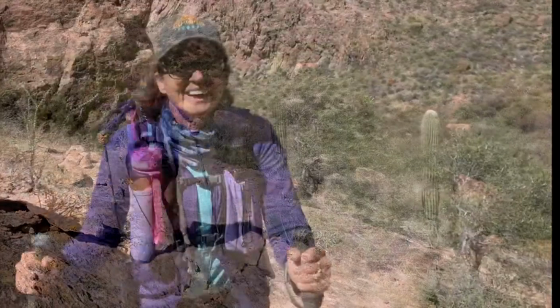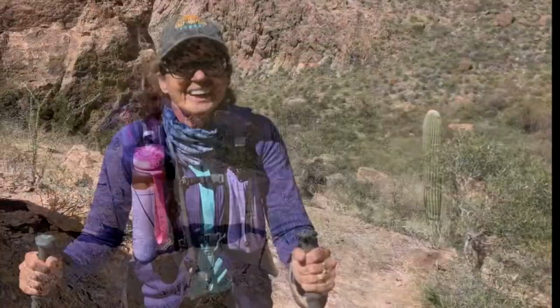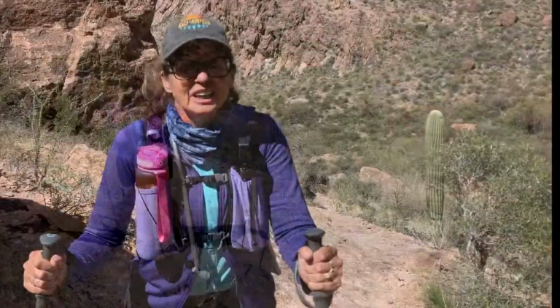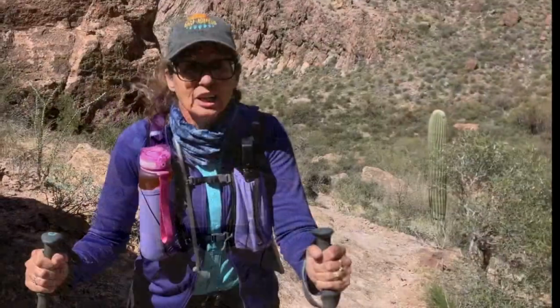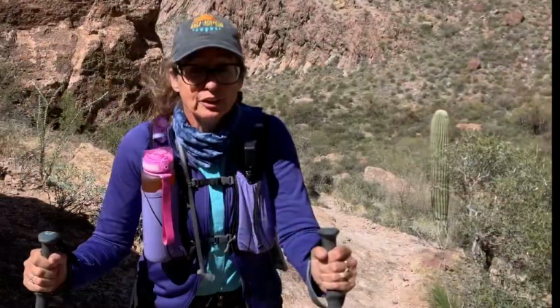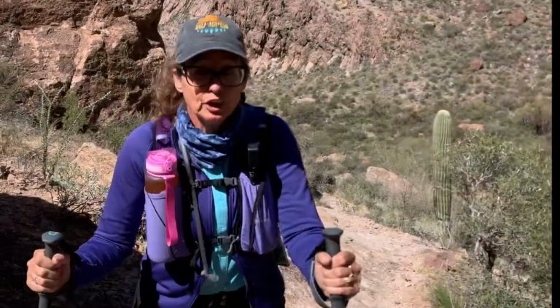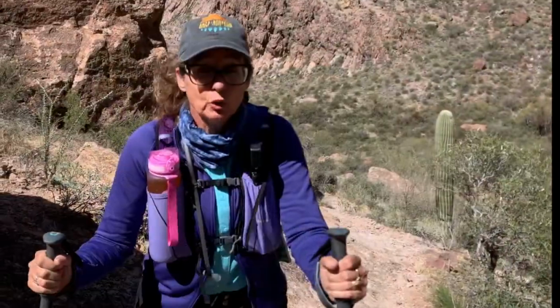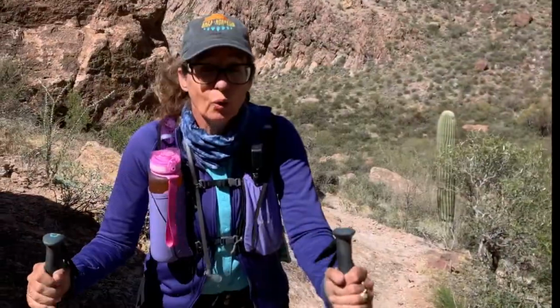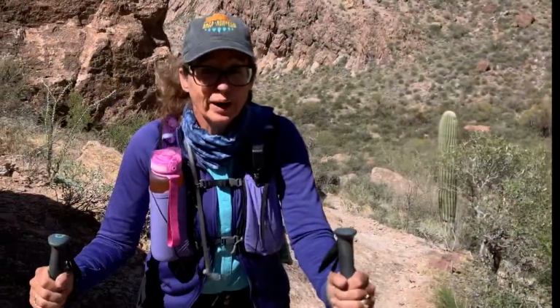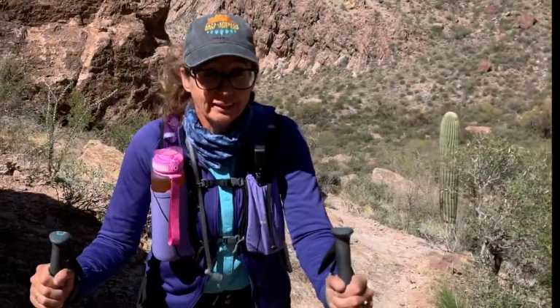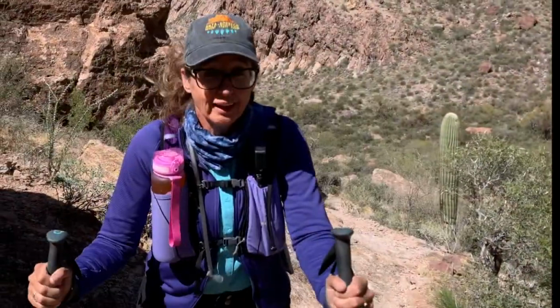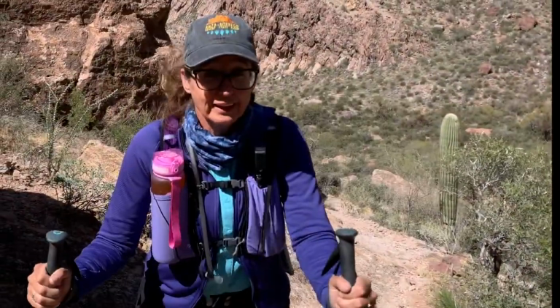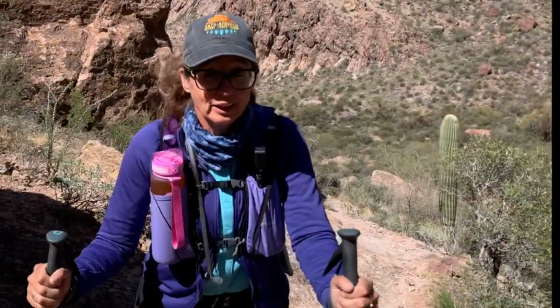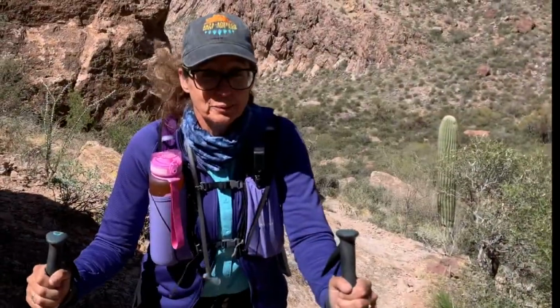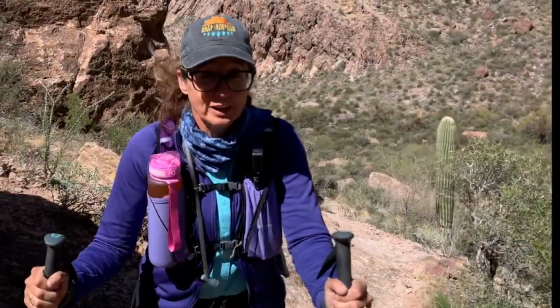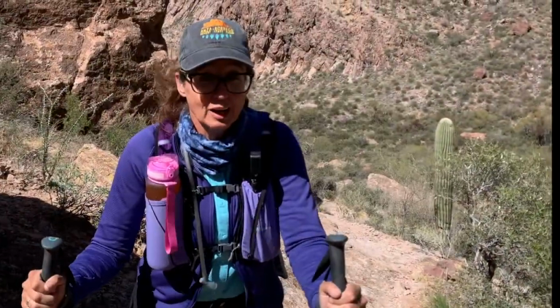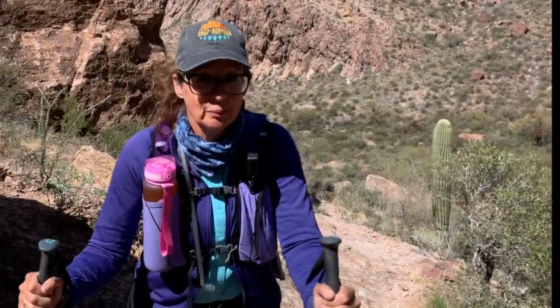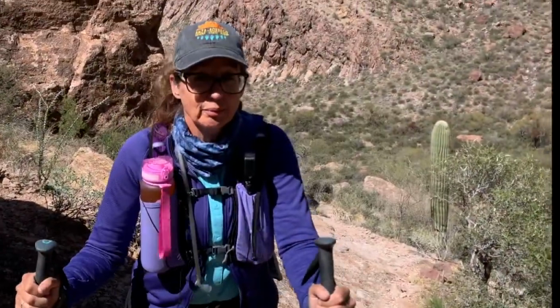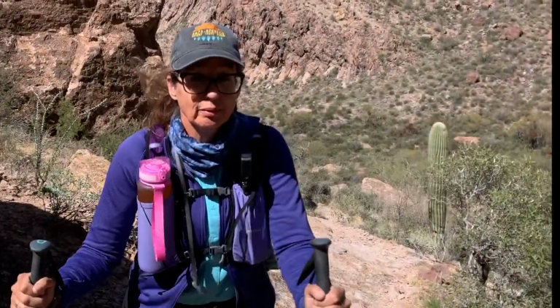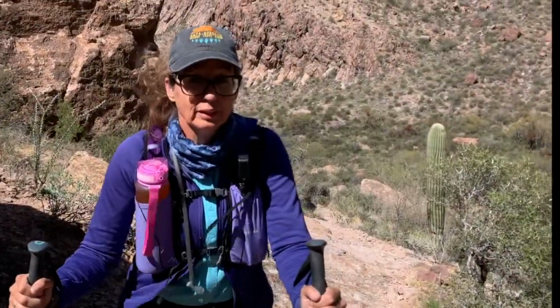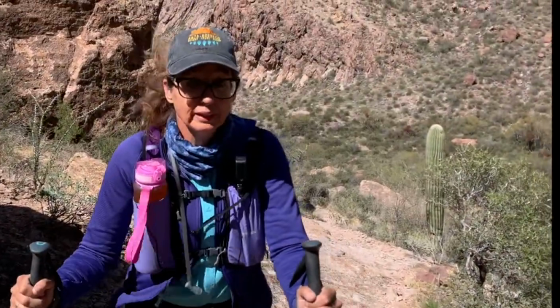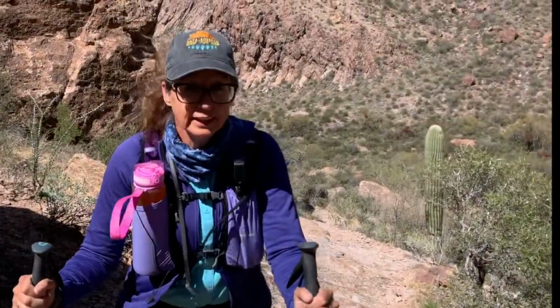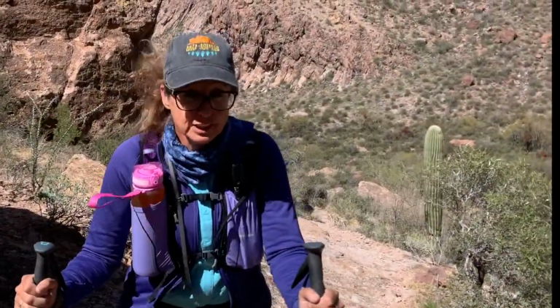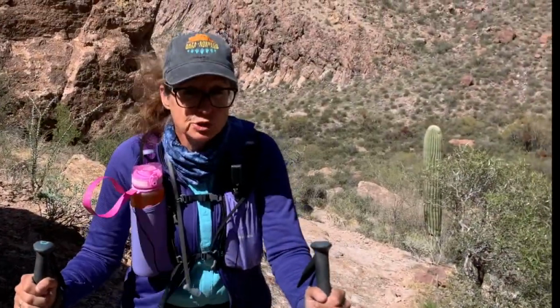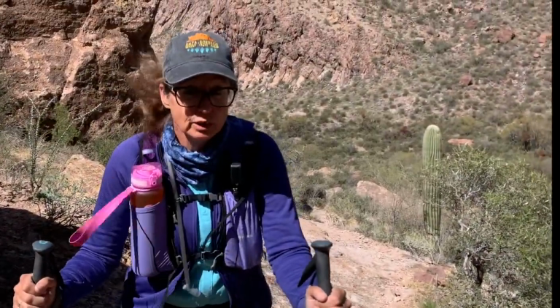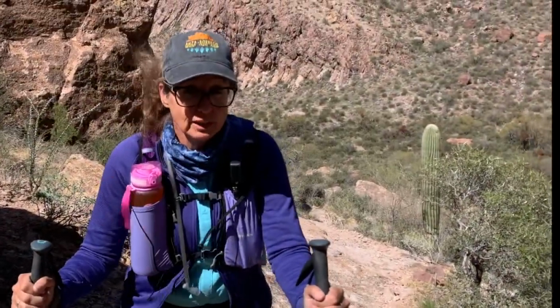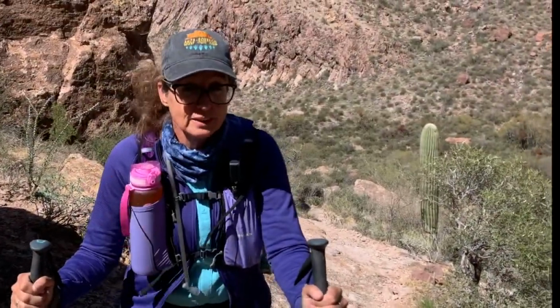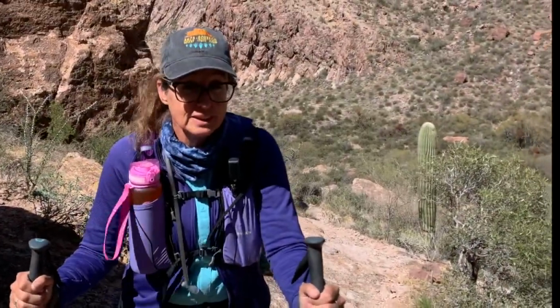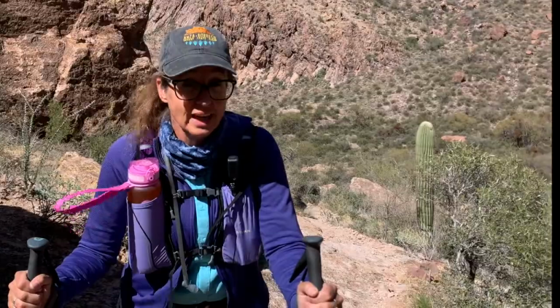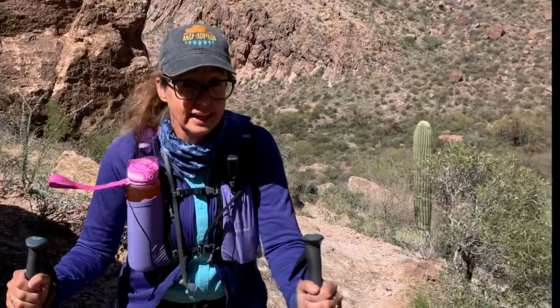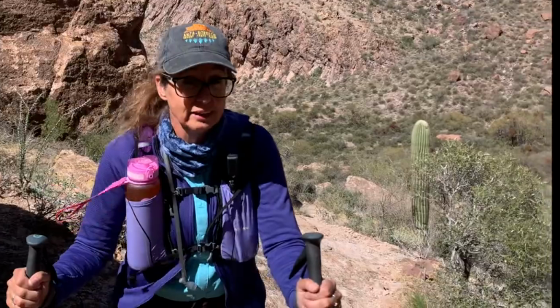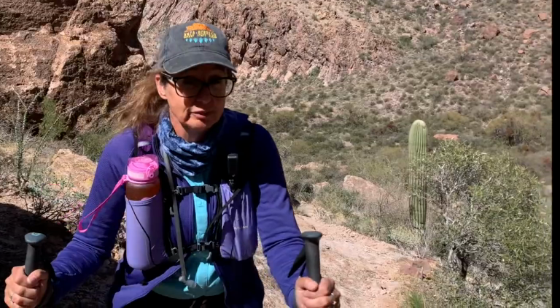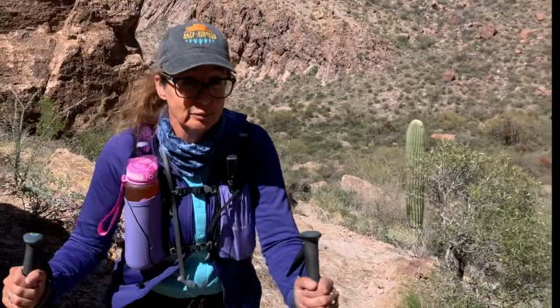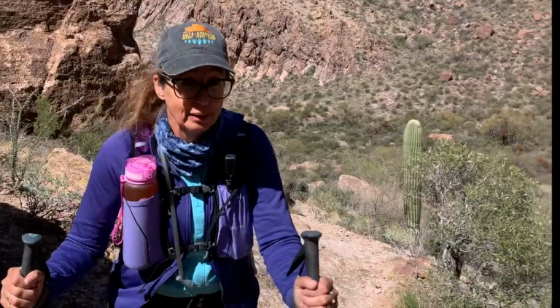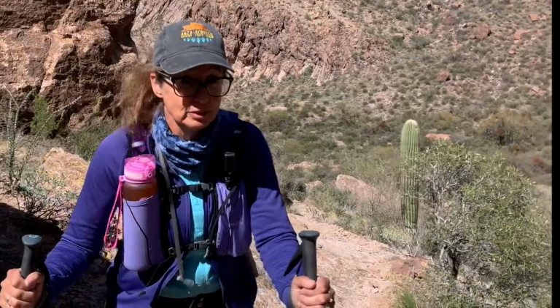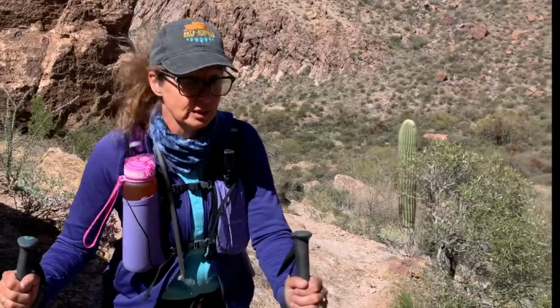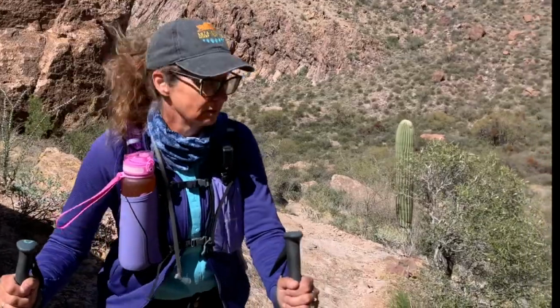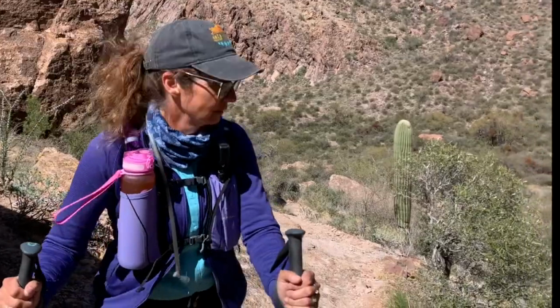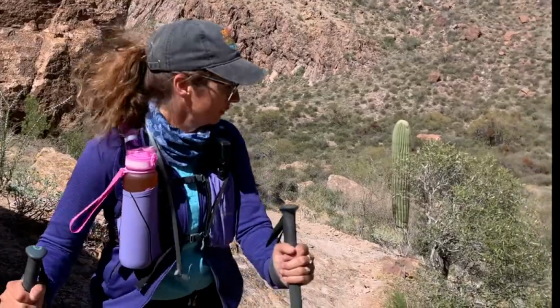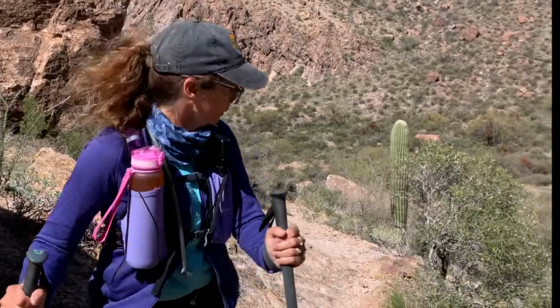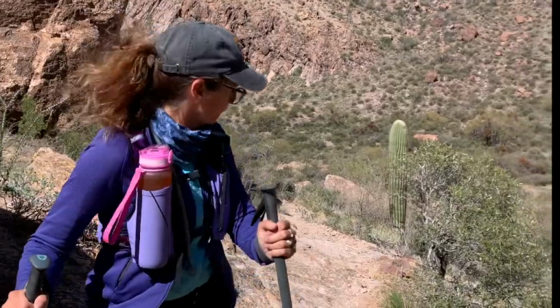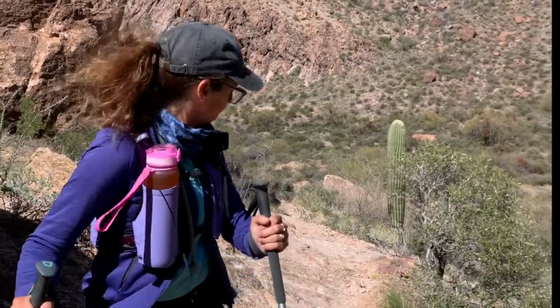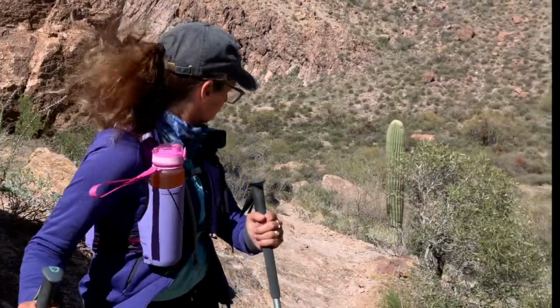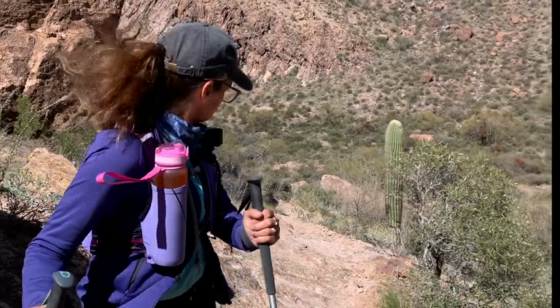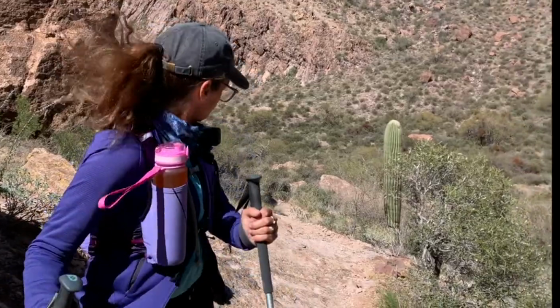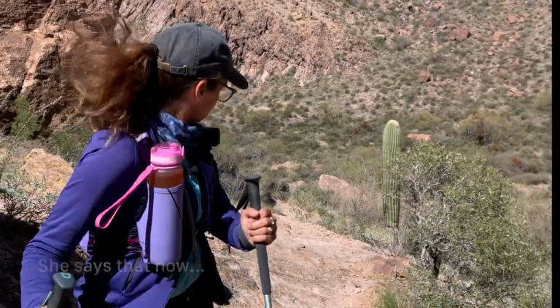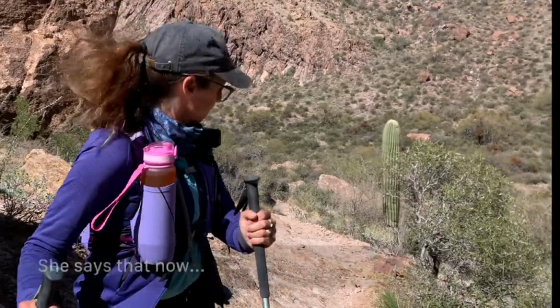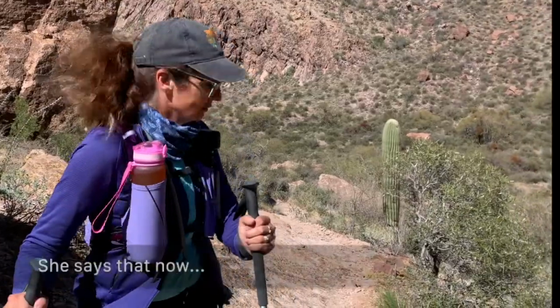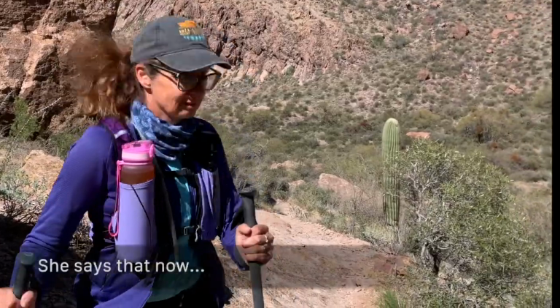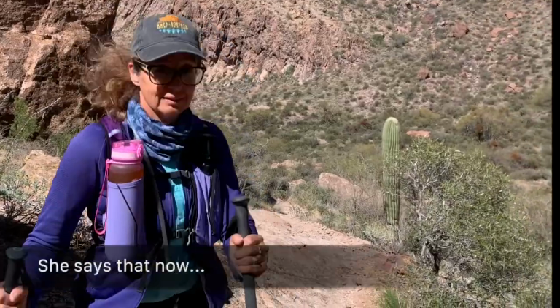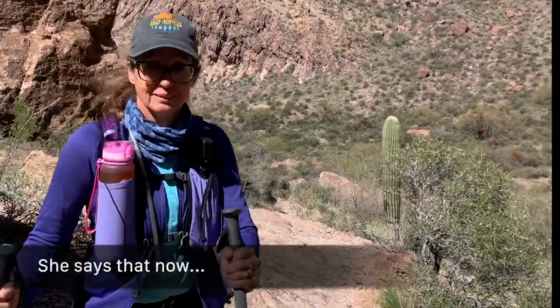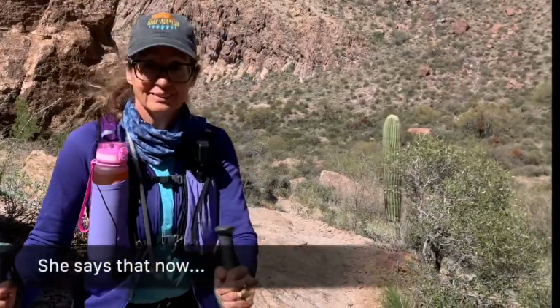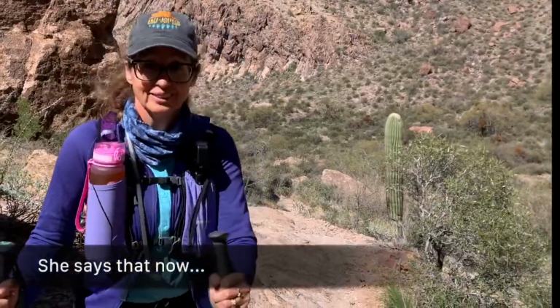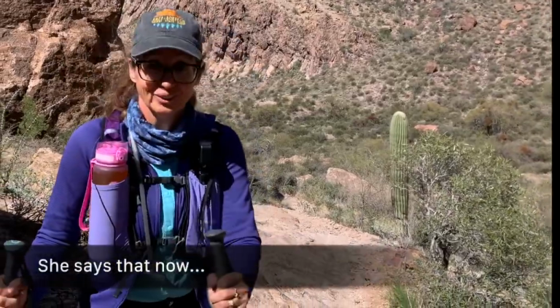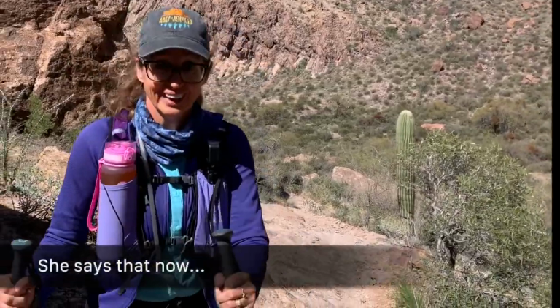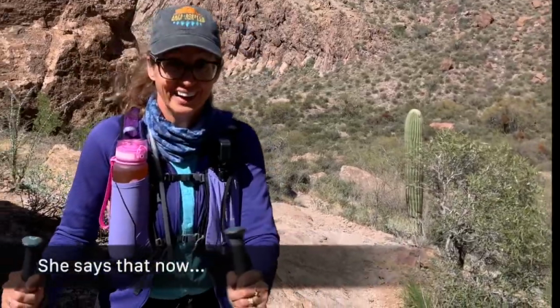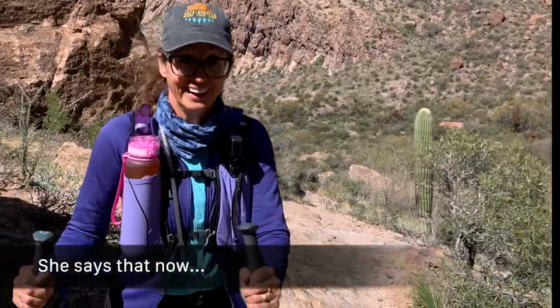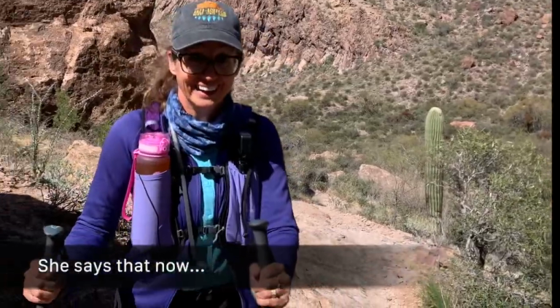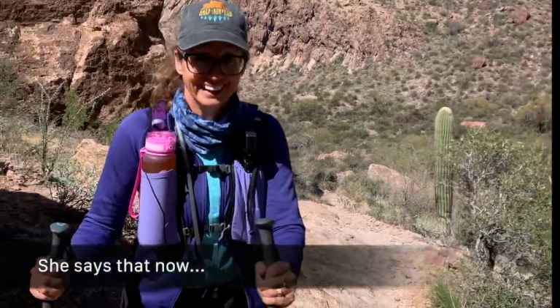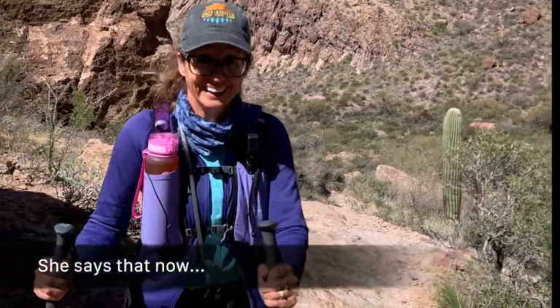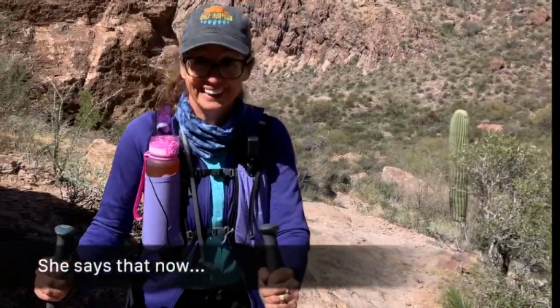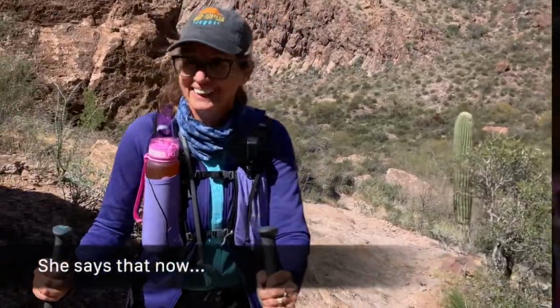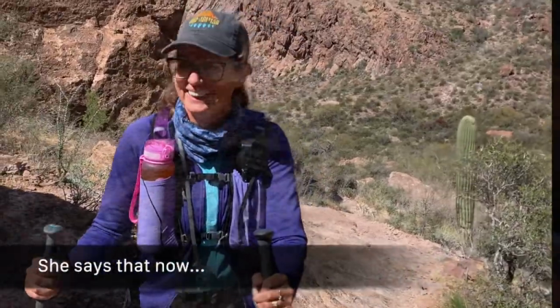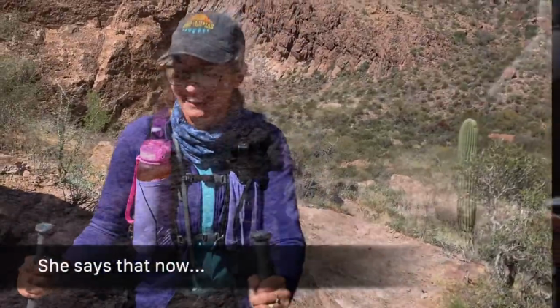Nothing quite like coming up literally the side of a mountain. Cool, huh? Keep going.